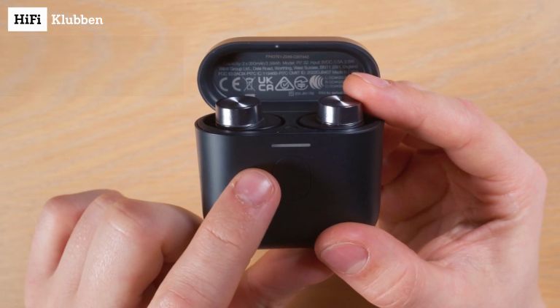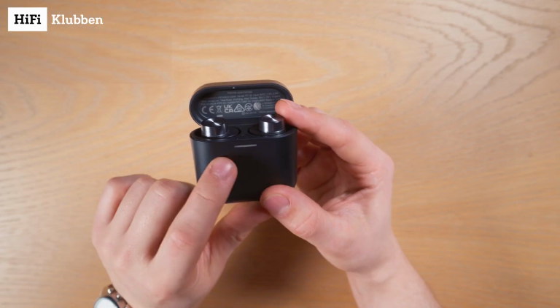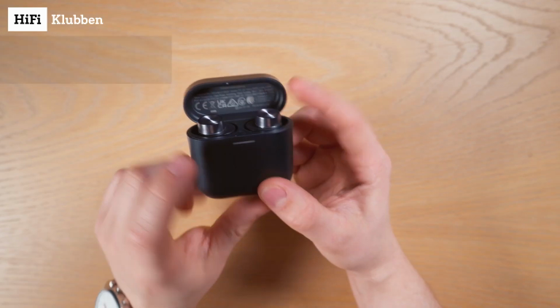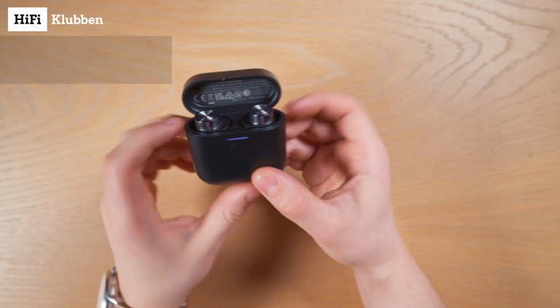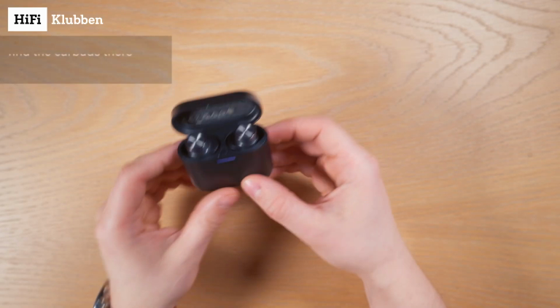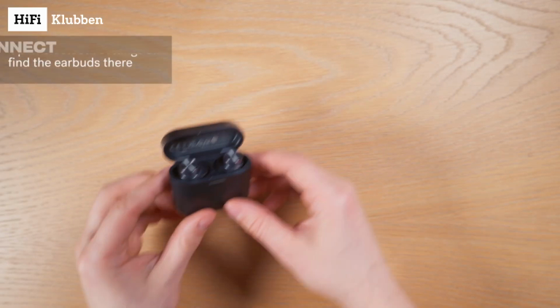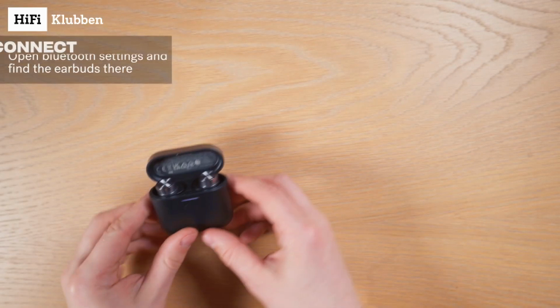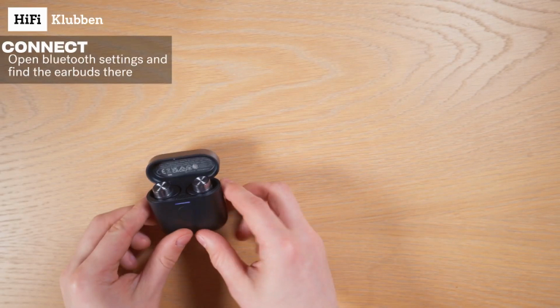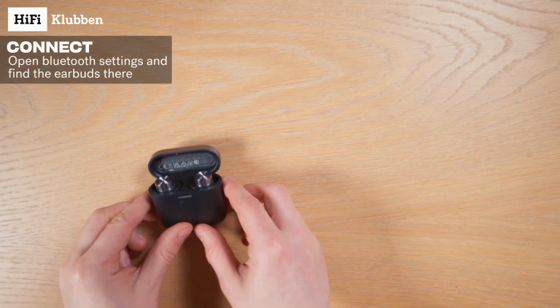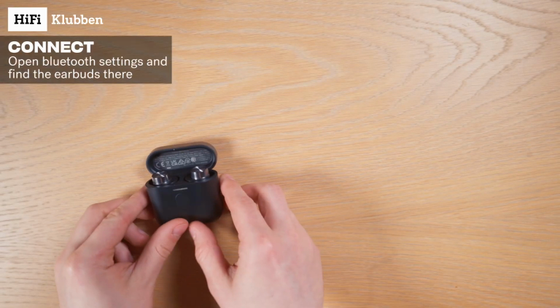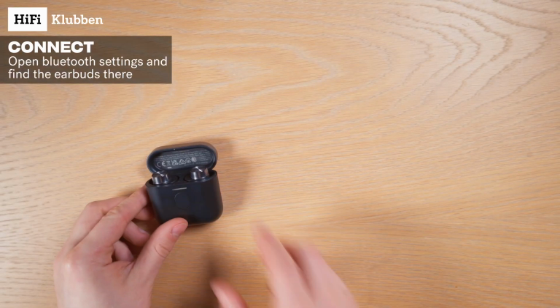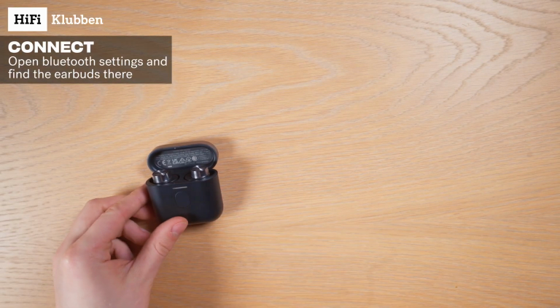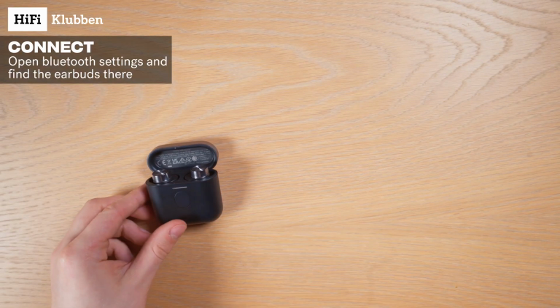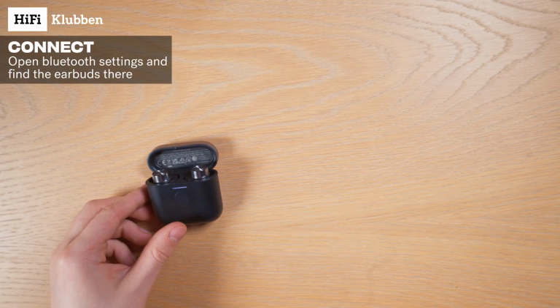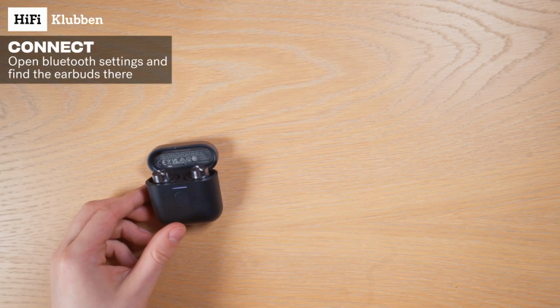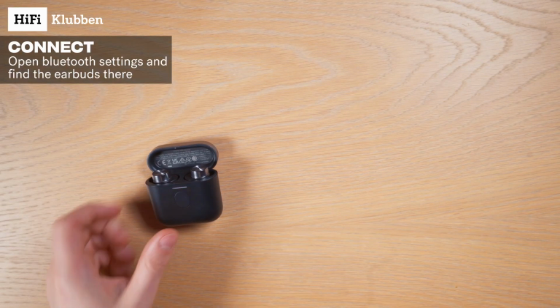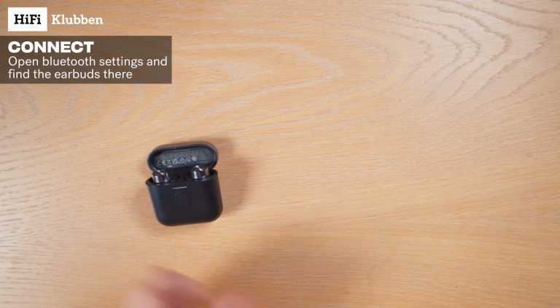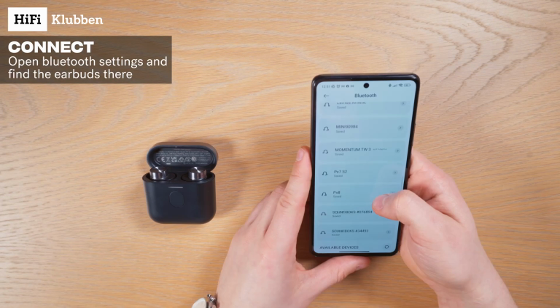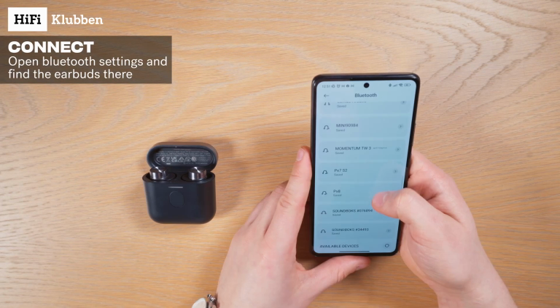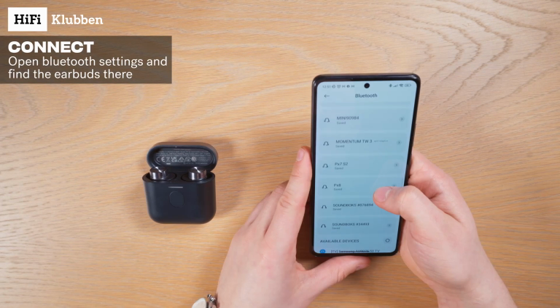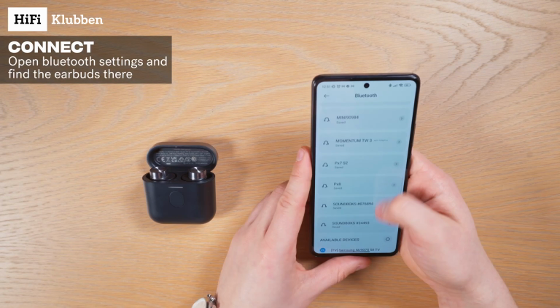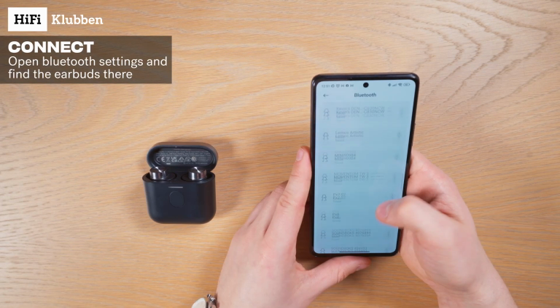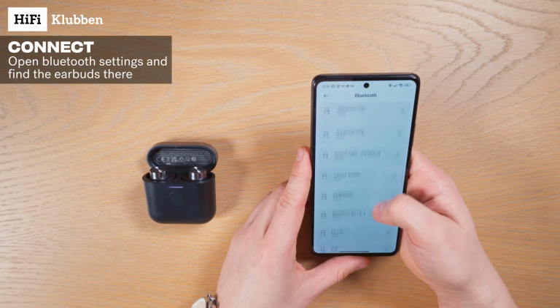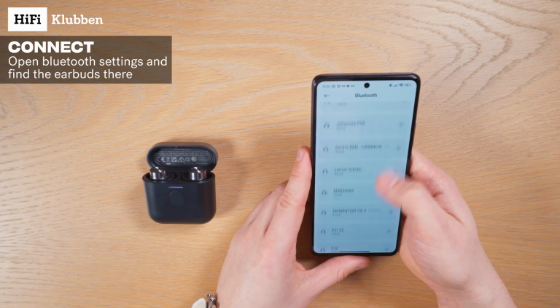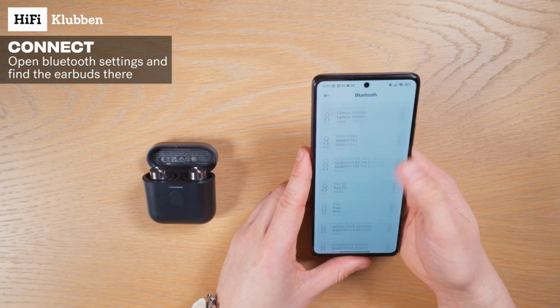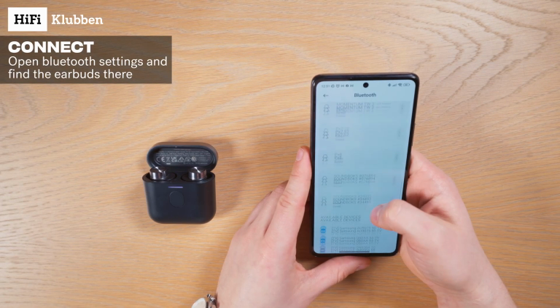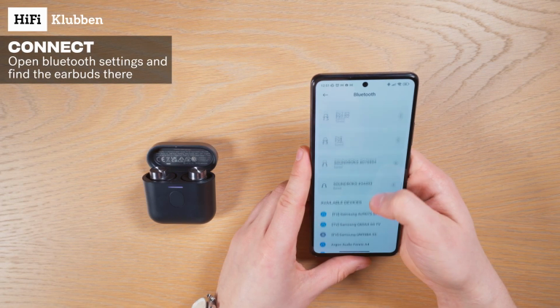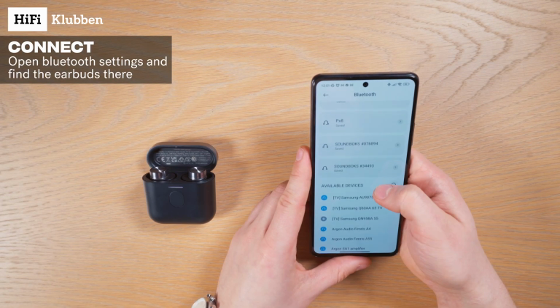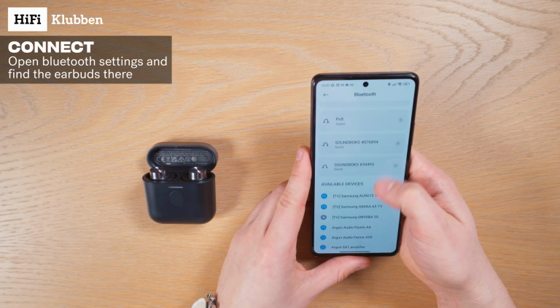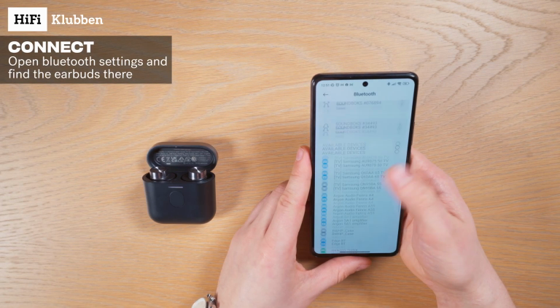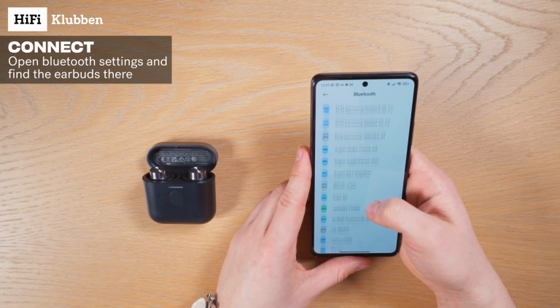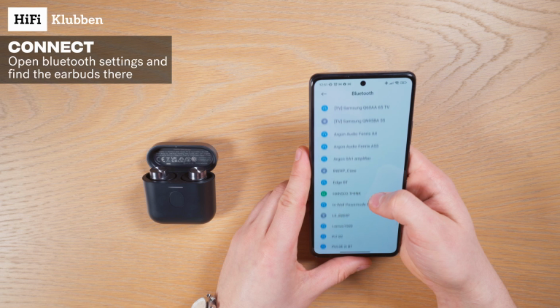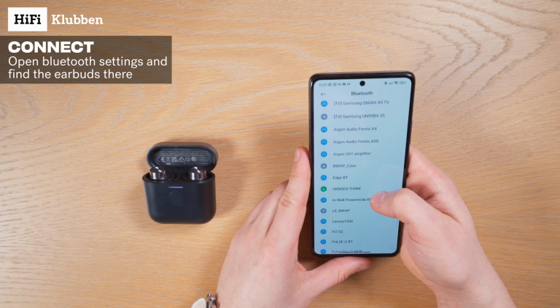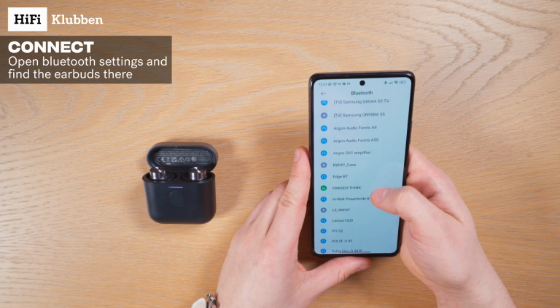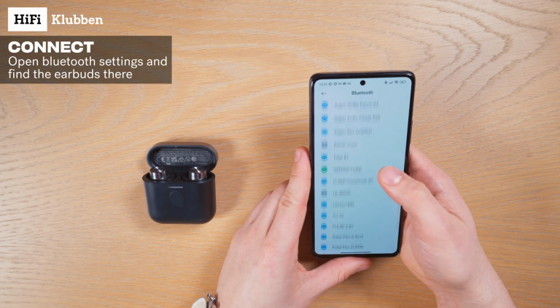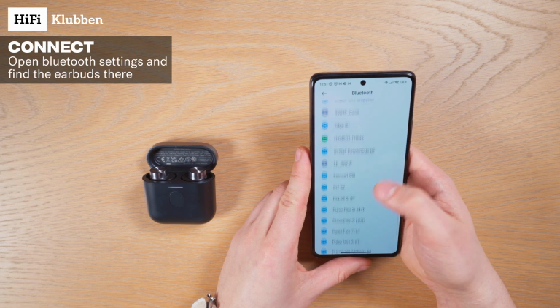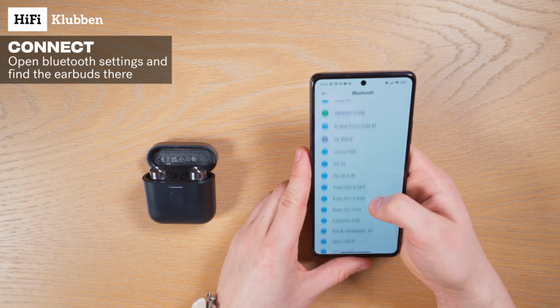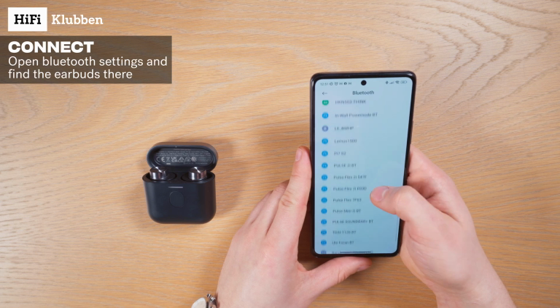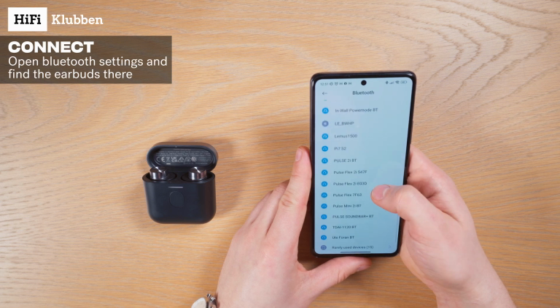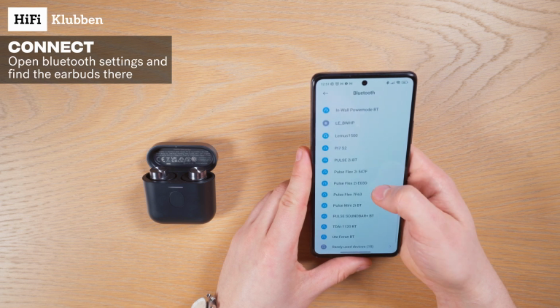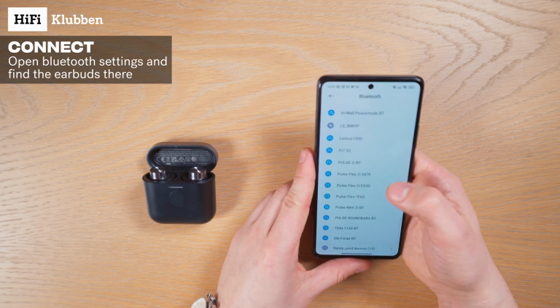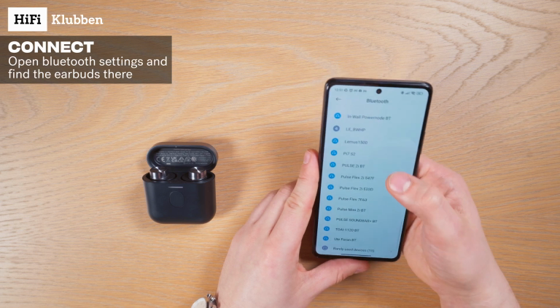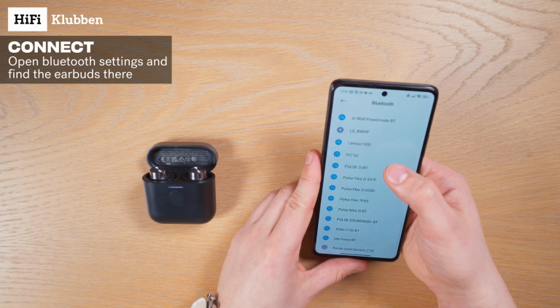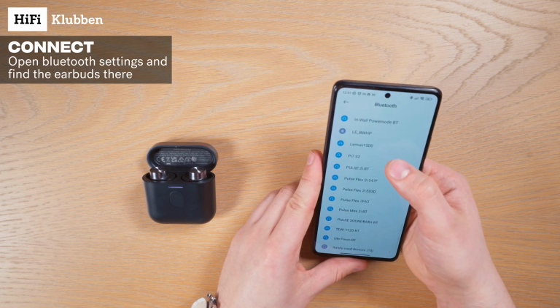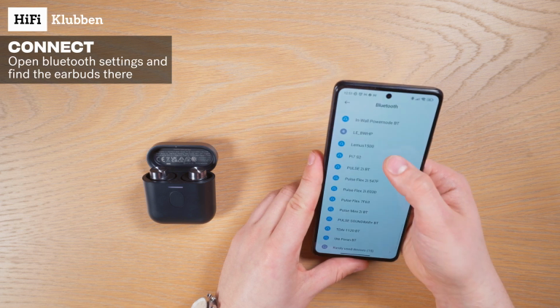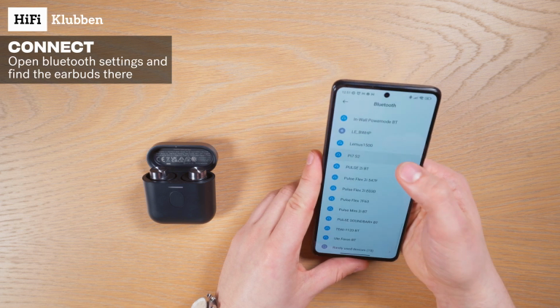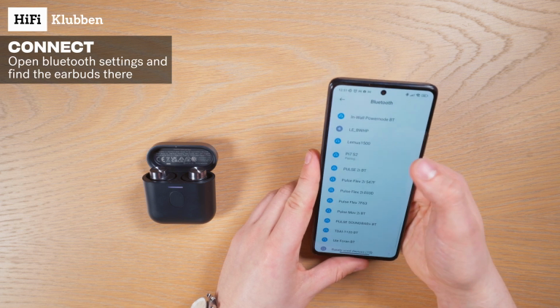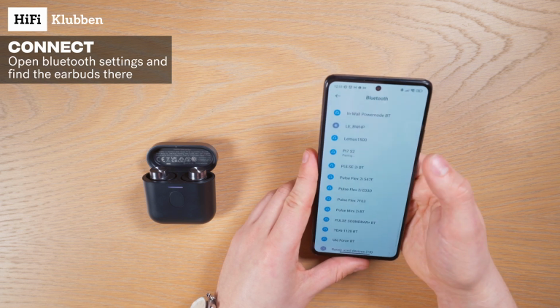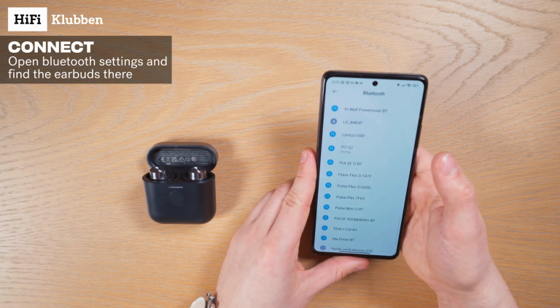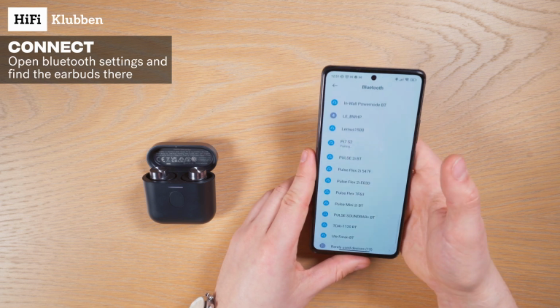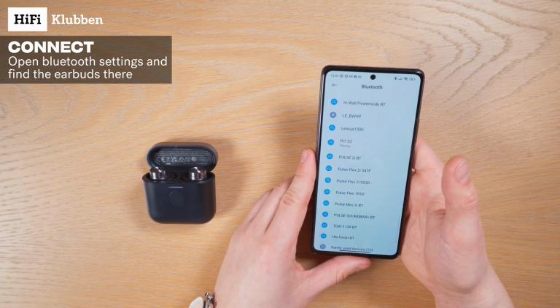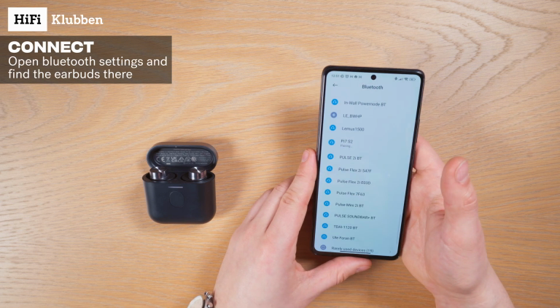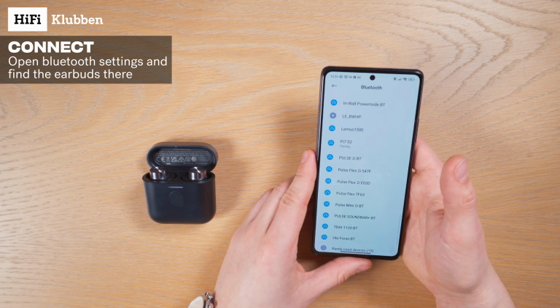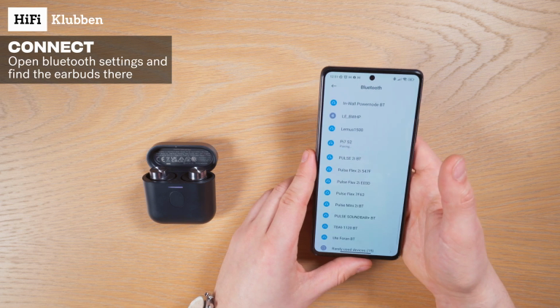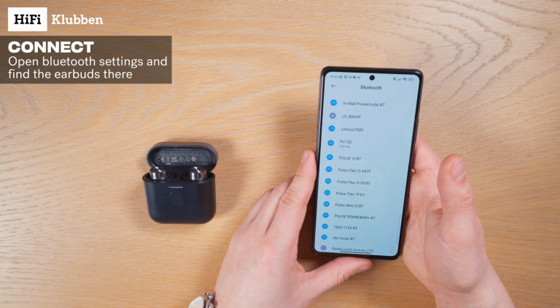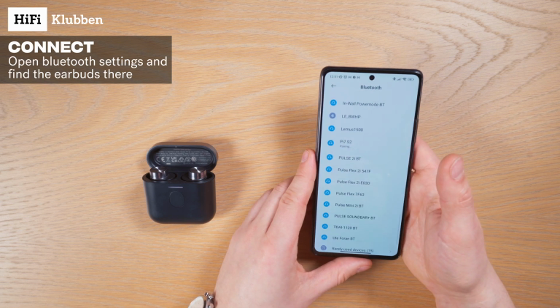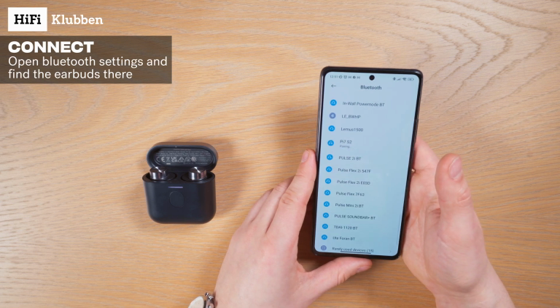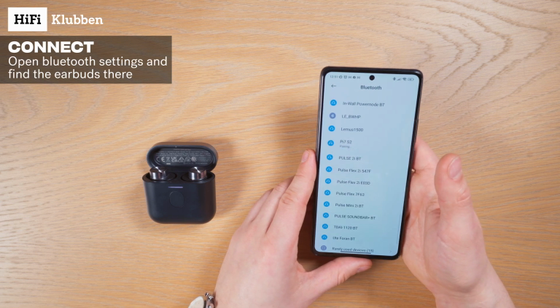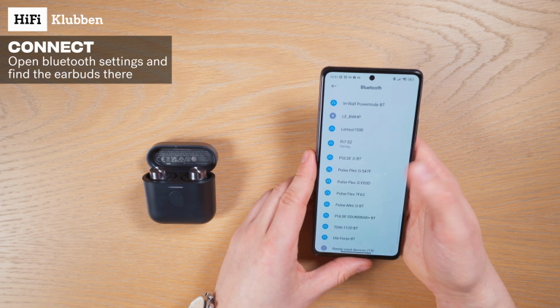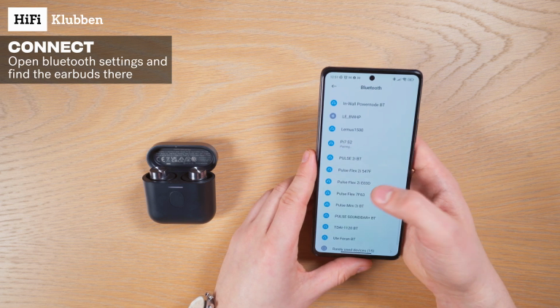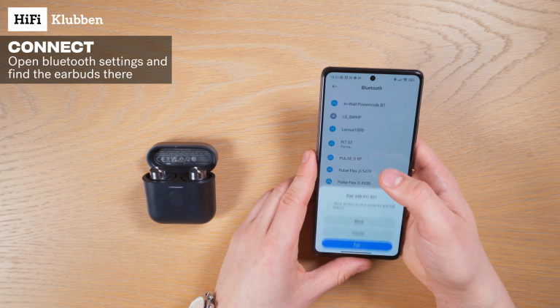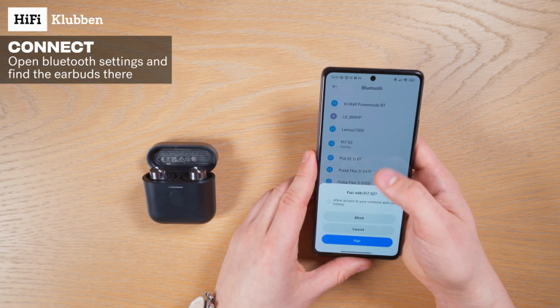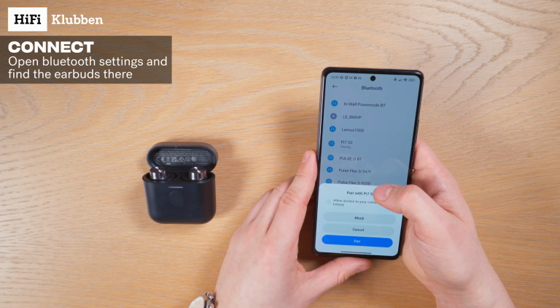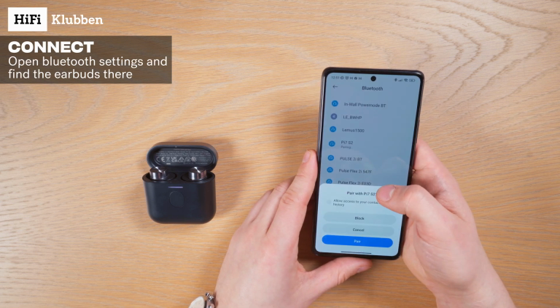Now they're ready to connect, so let's find our phone and go to the Bluetooth settings. And there they are! Nice!